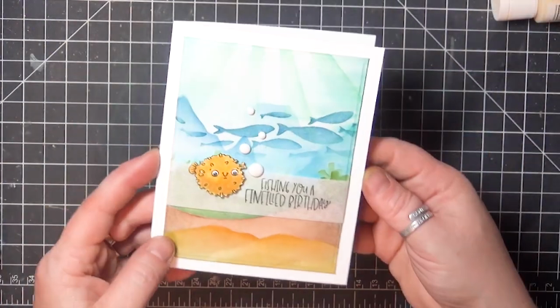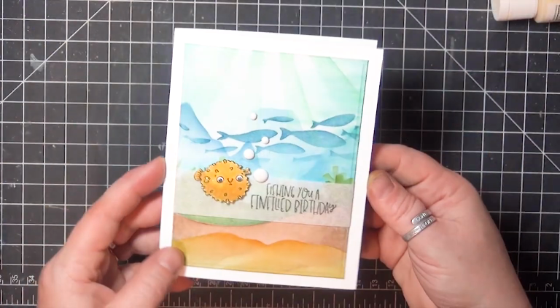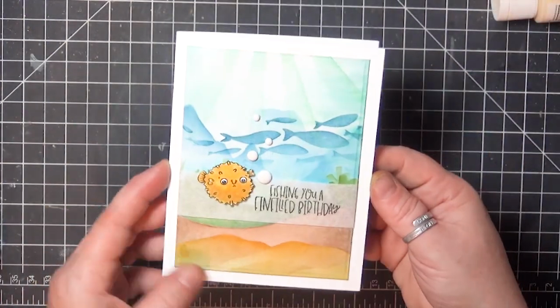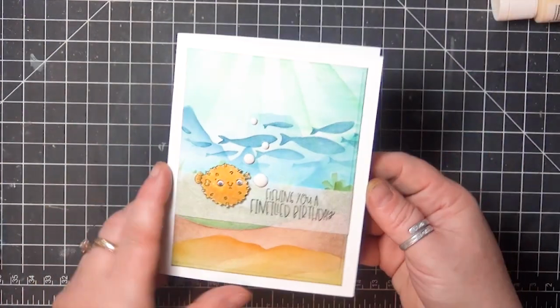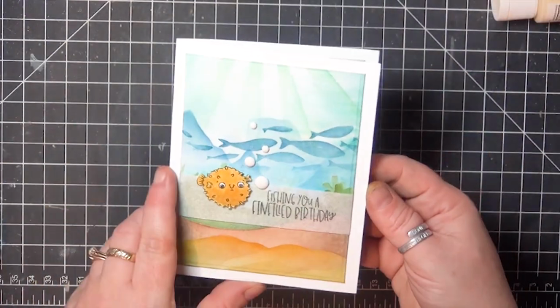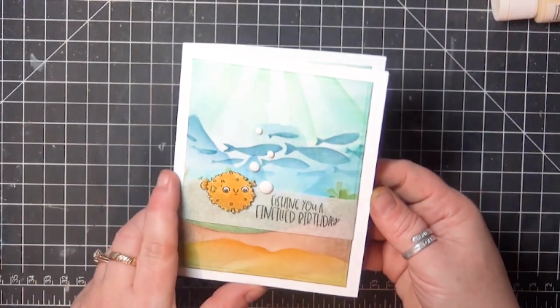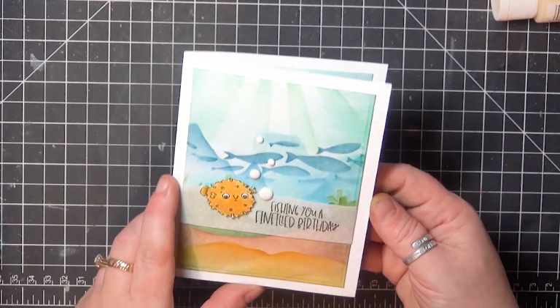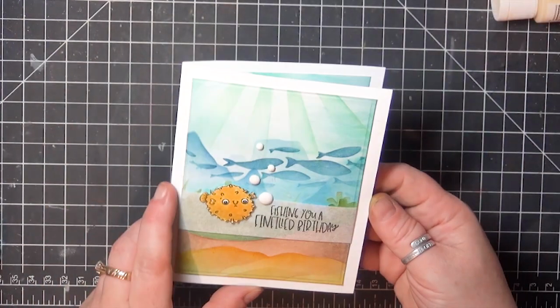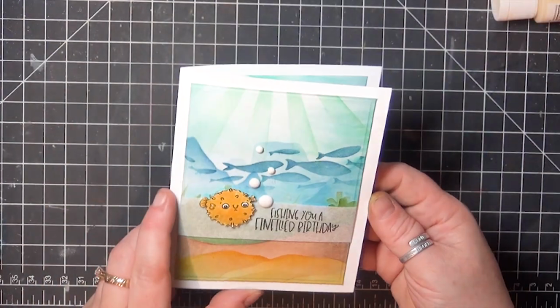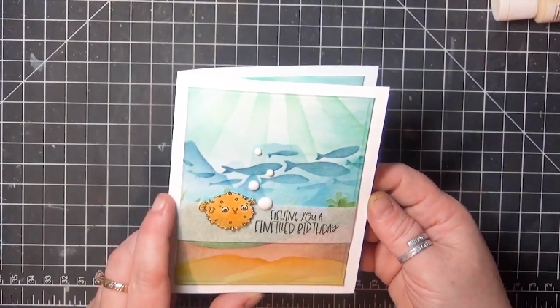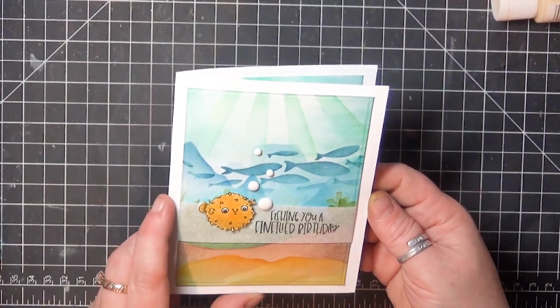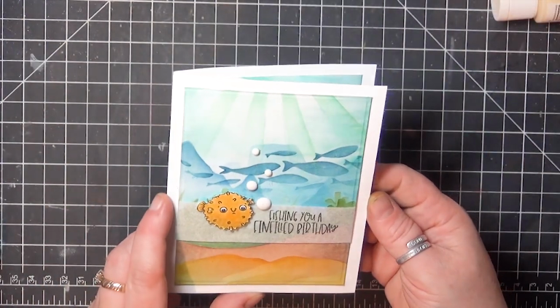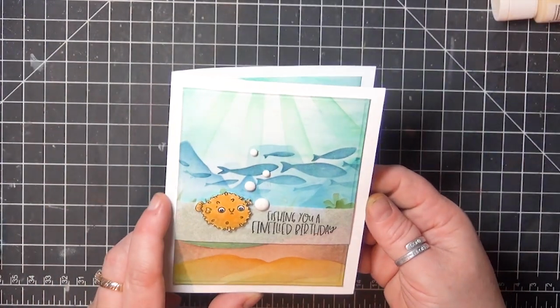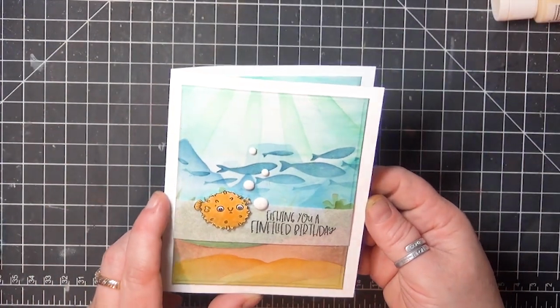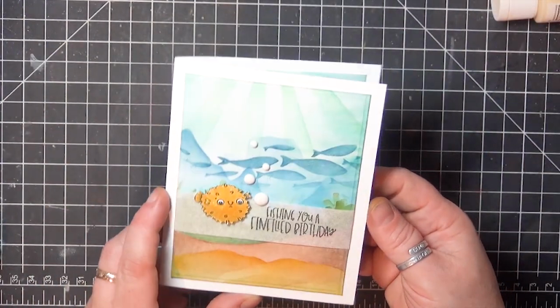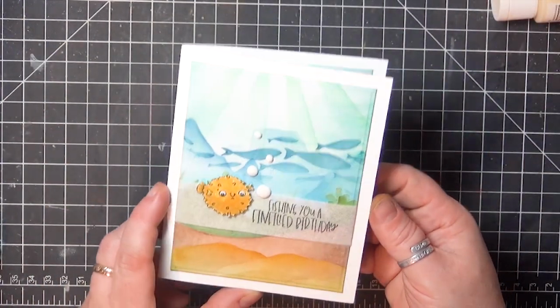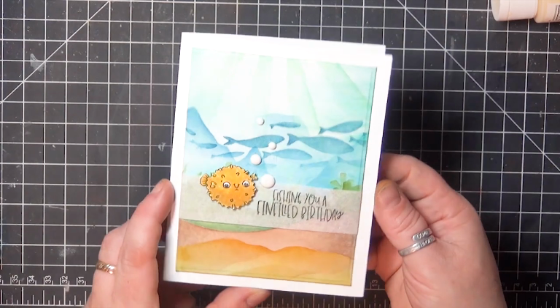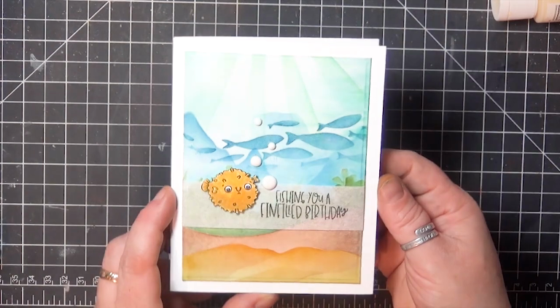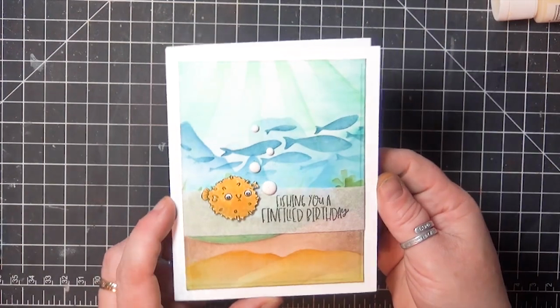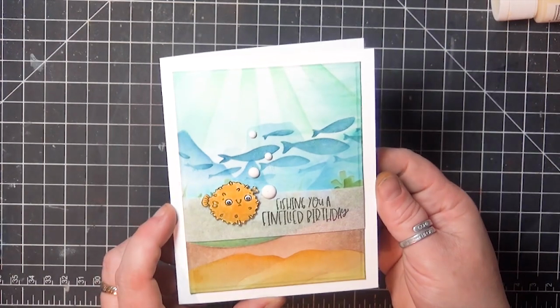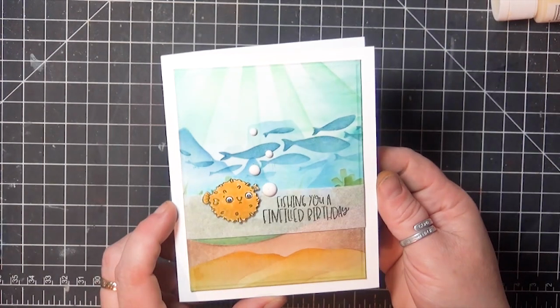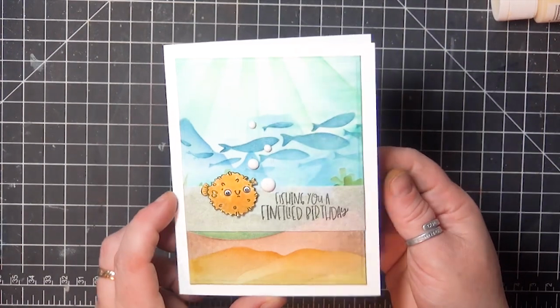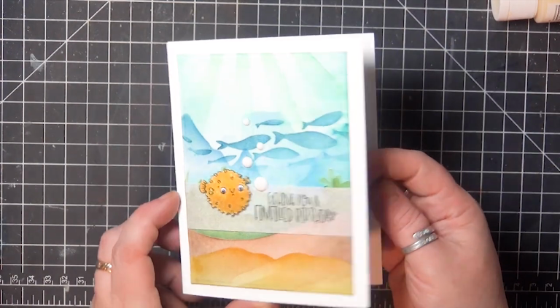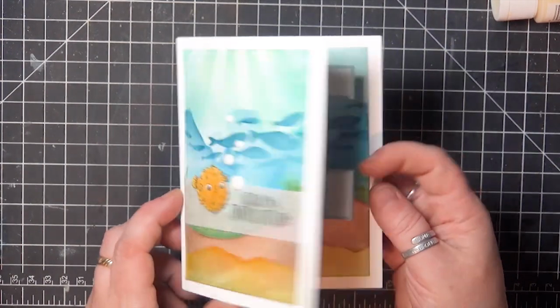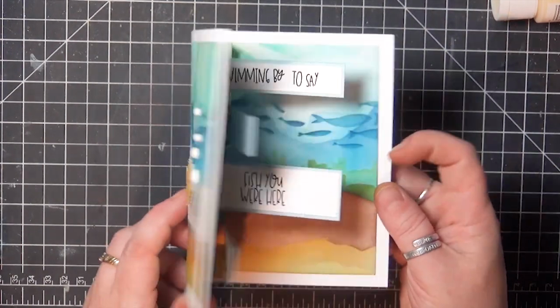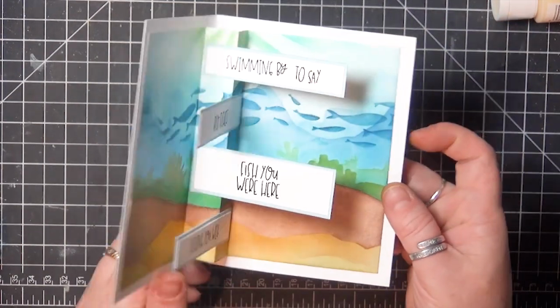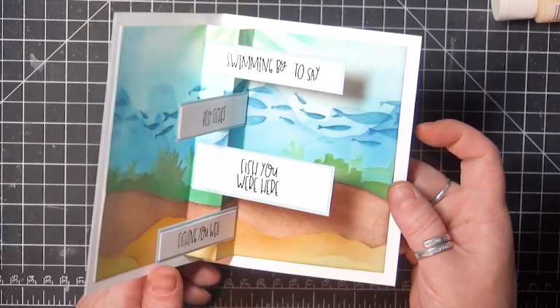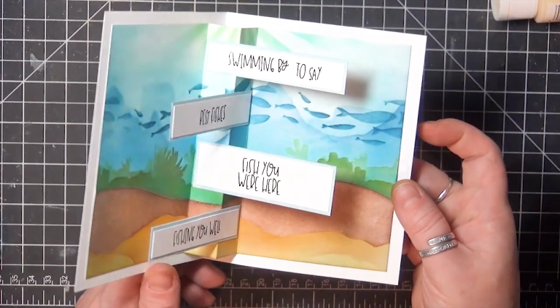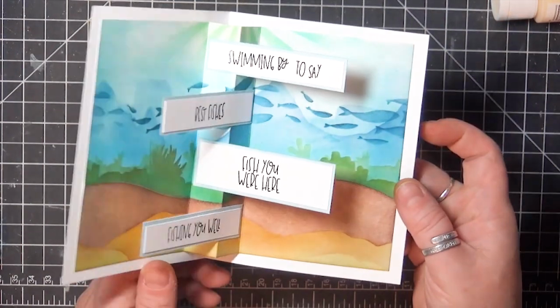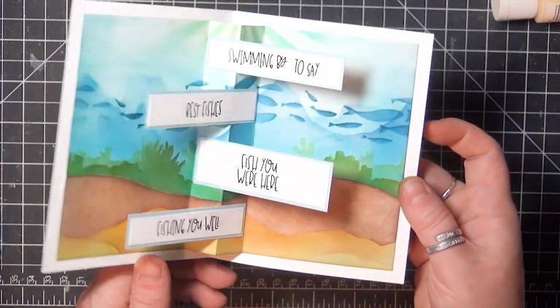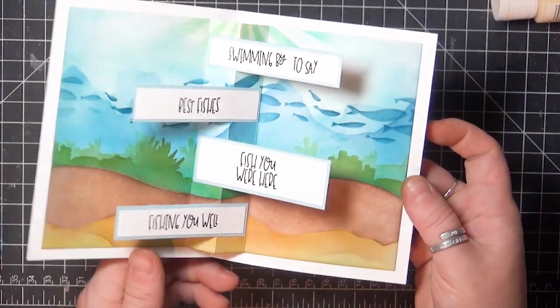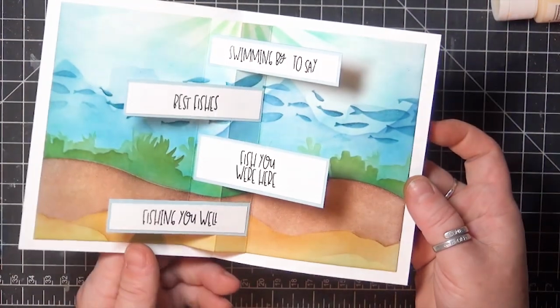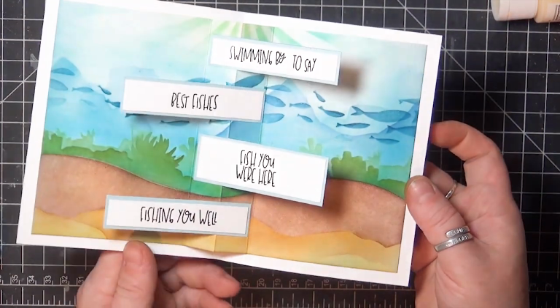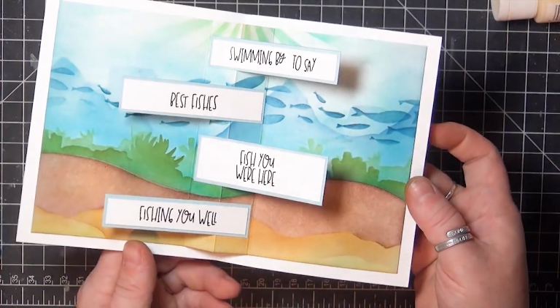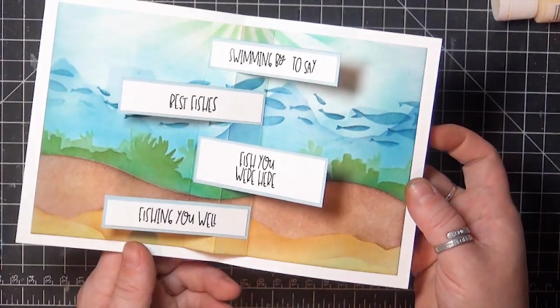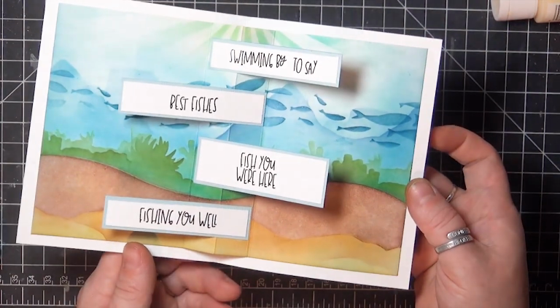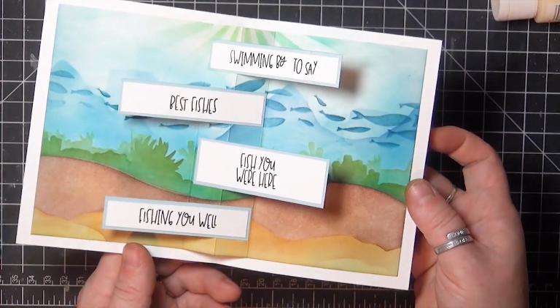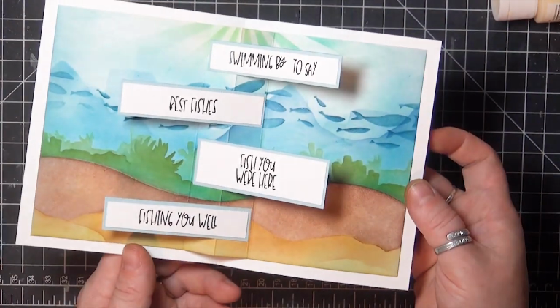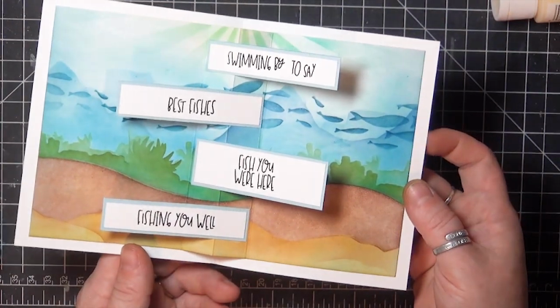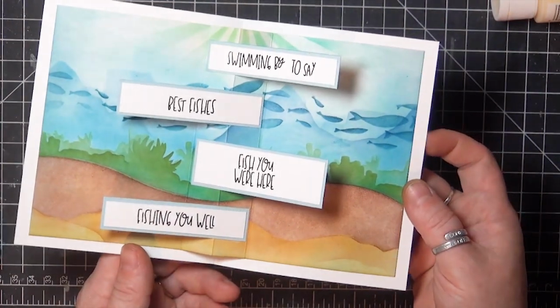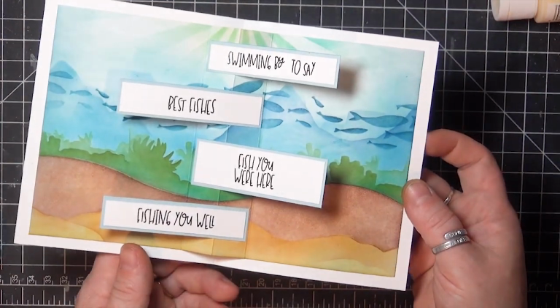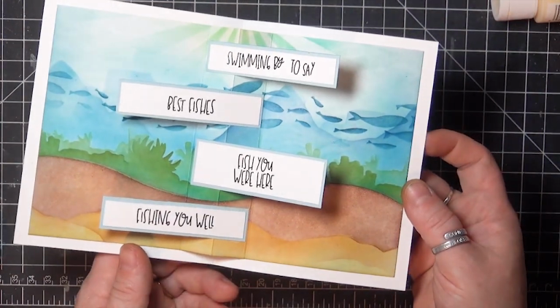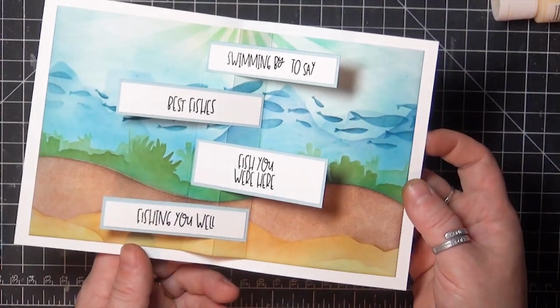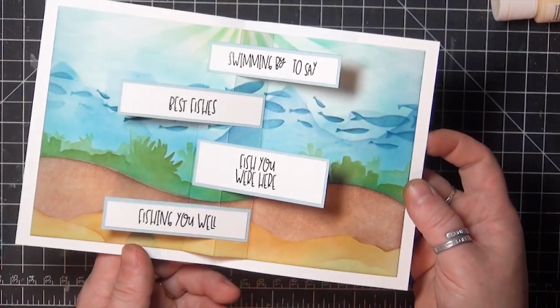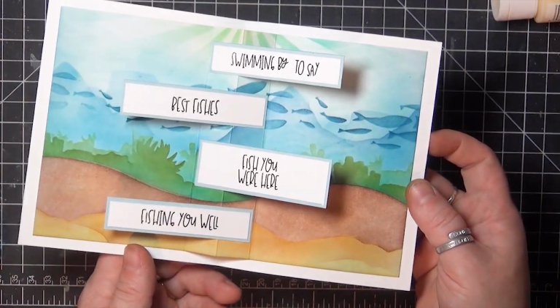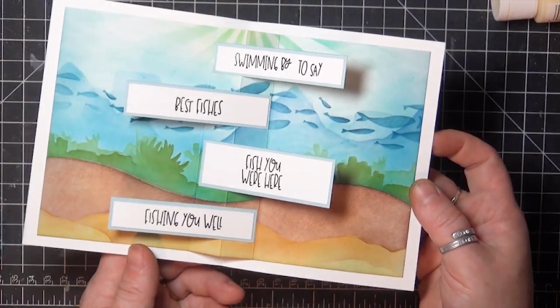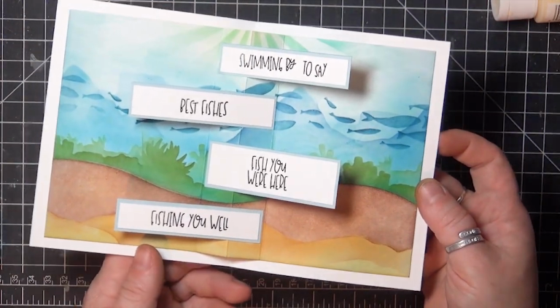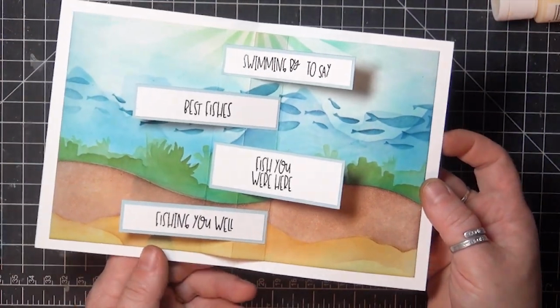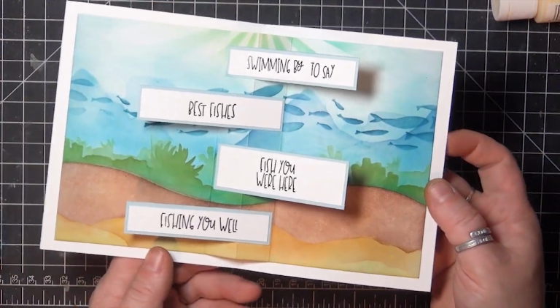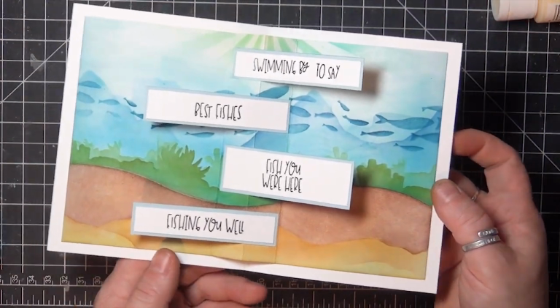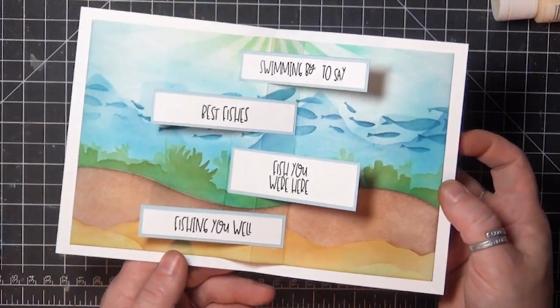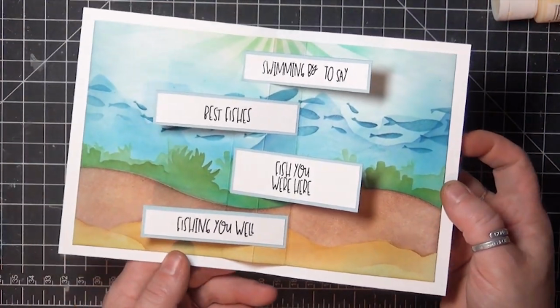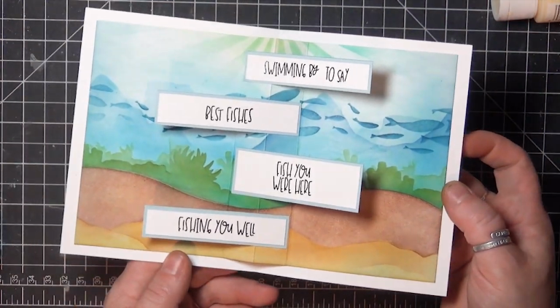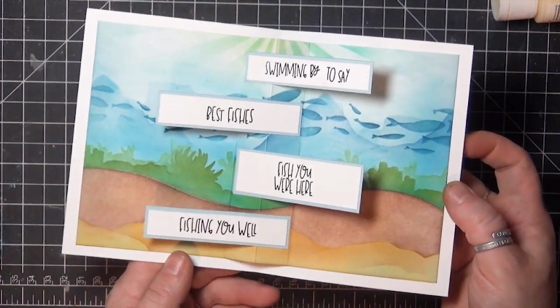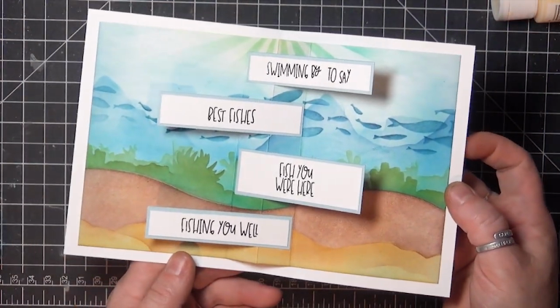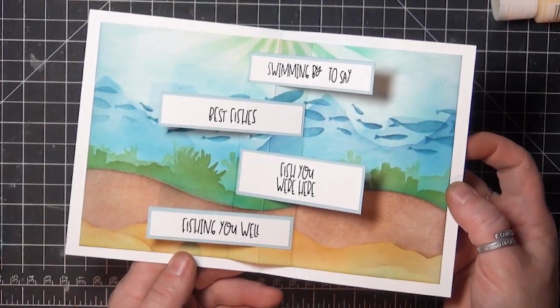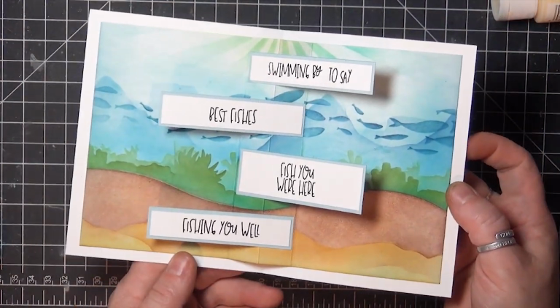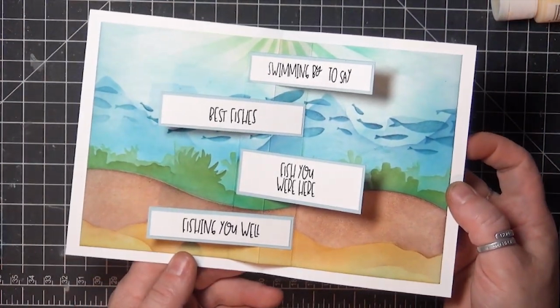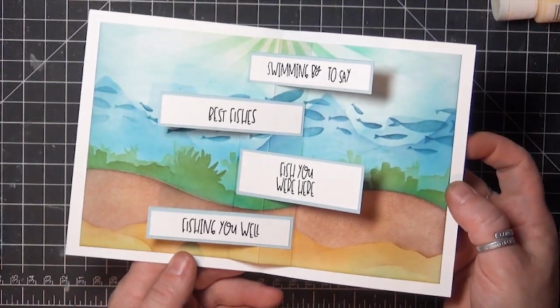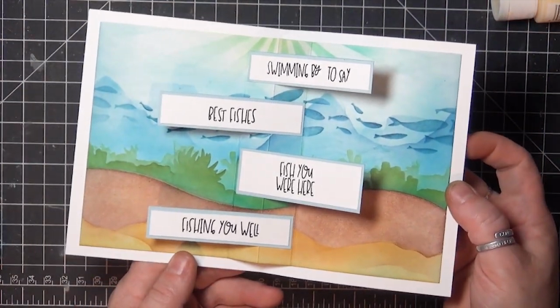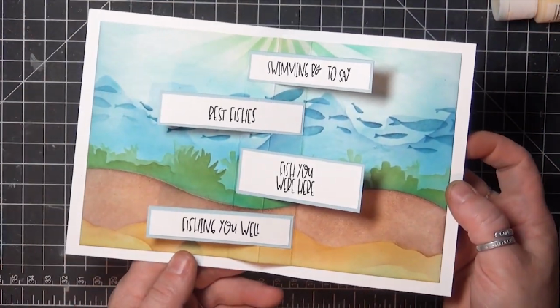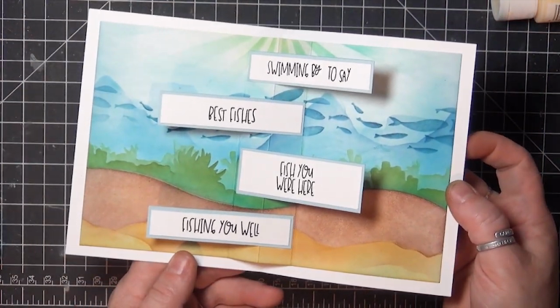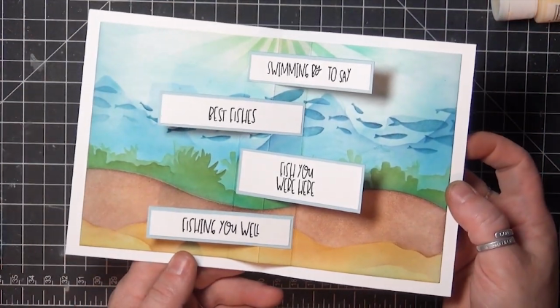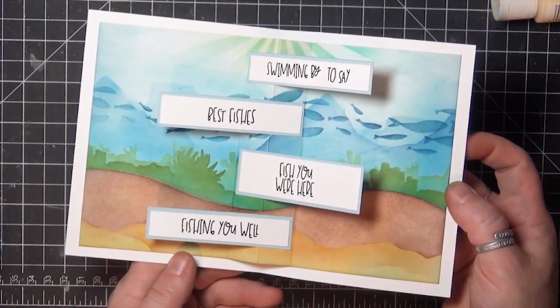This is the card that I made with the panels, and that is featured in a tutorial for Splitcoast Stampers that I will link below the video.